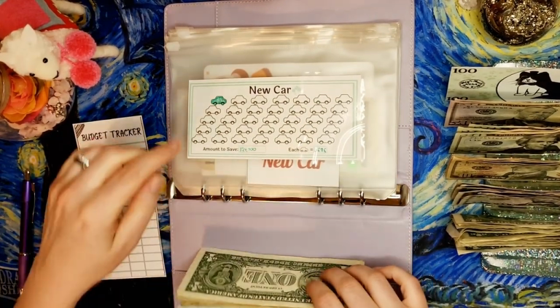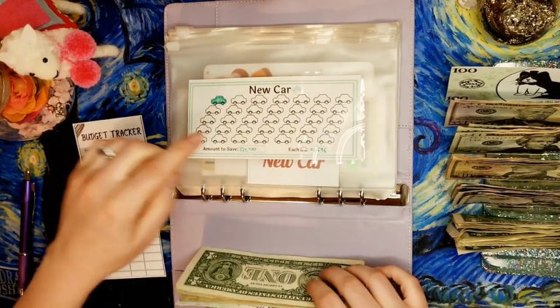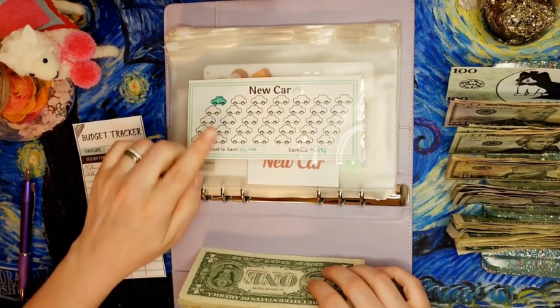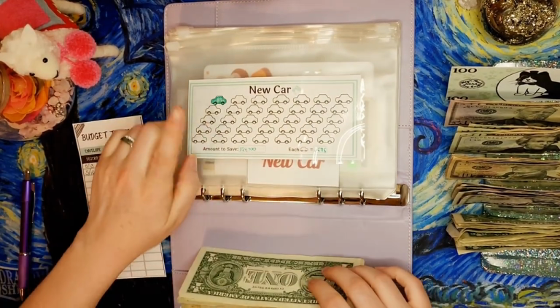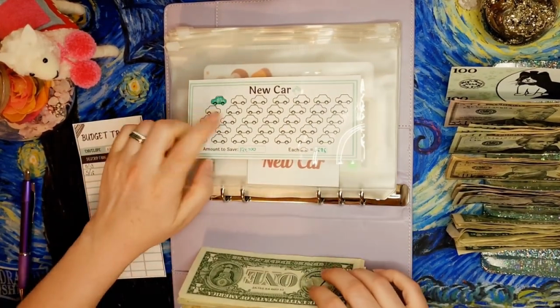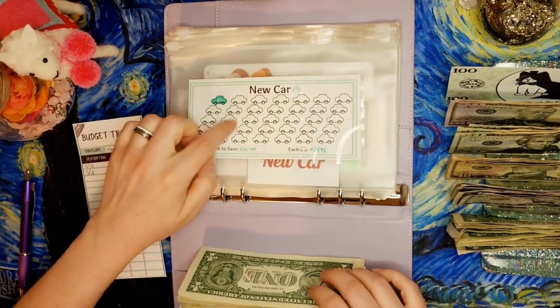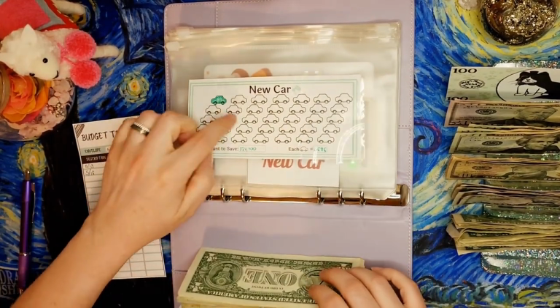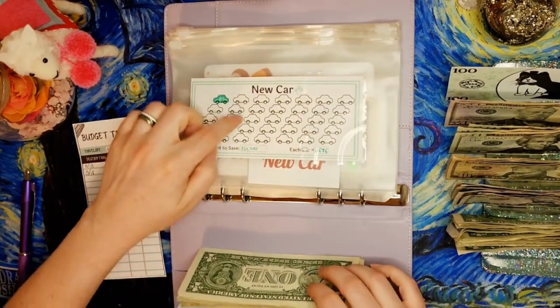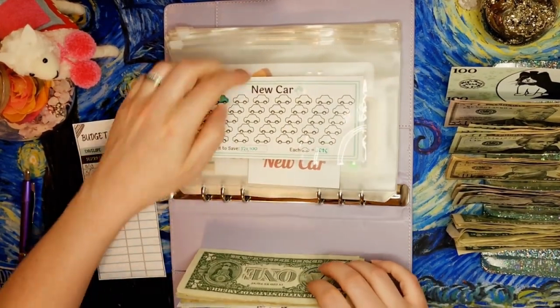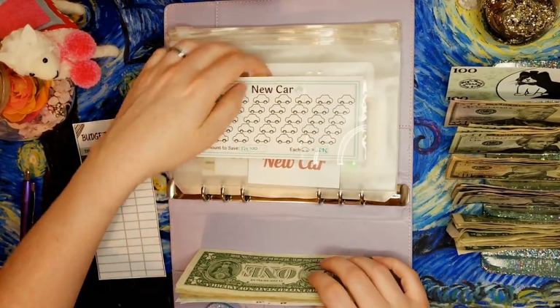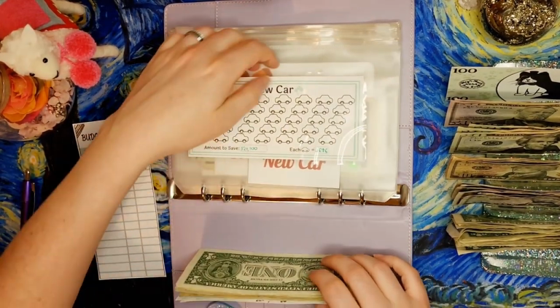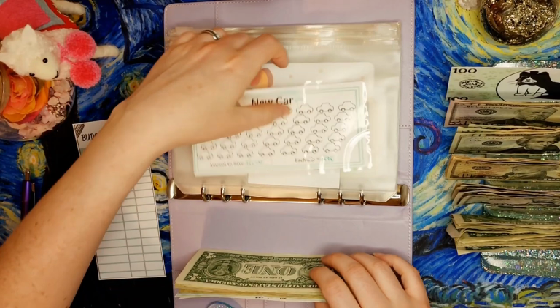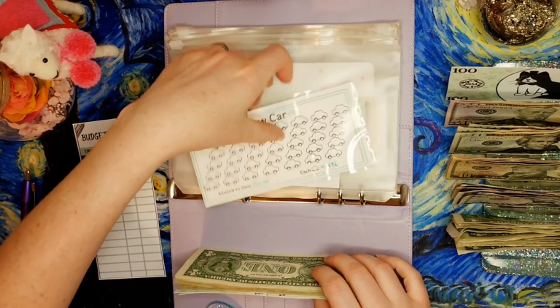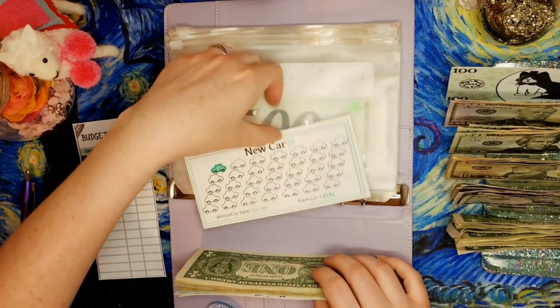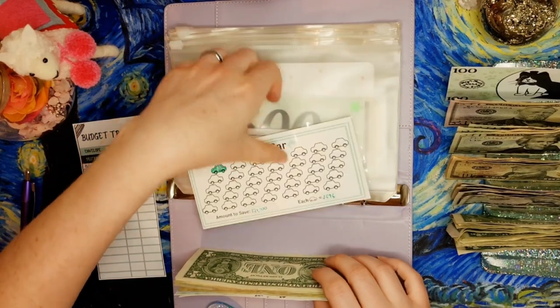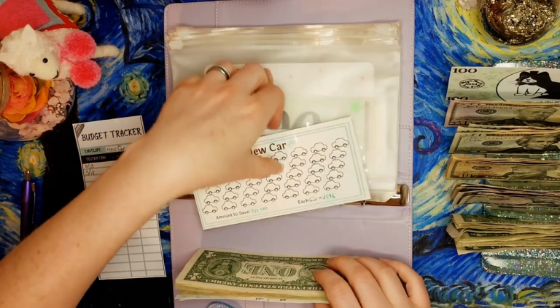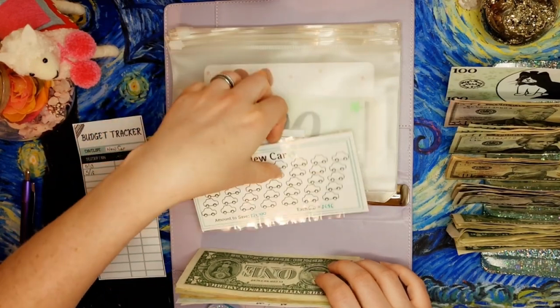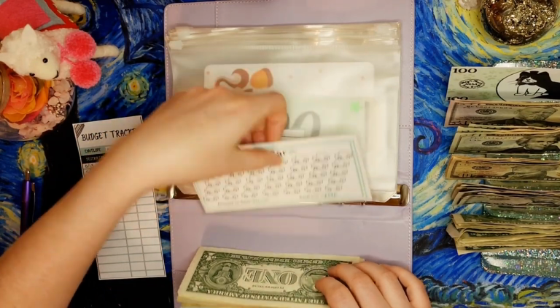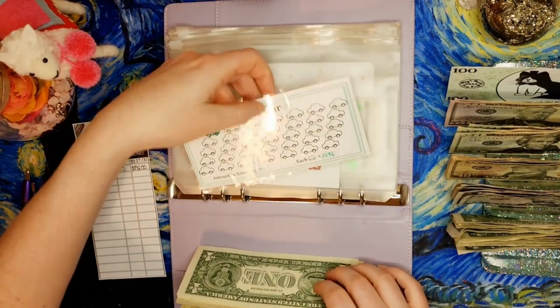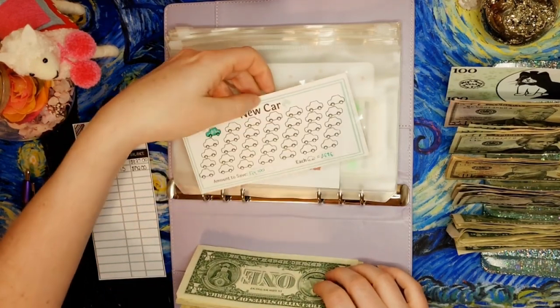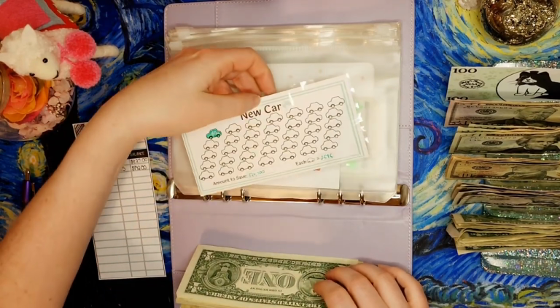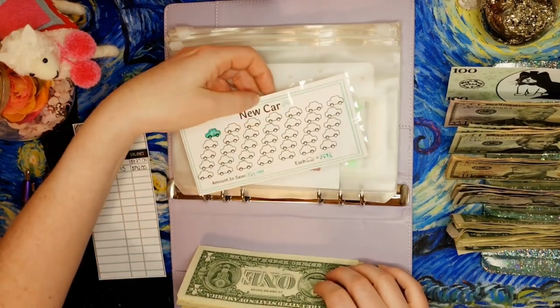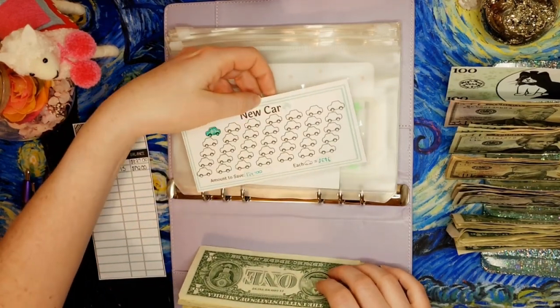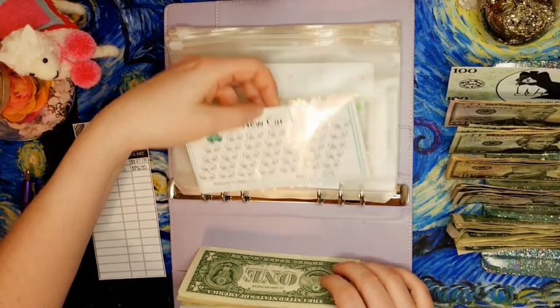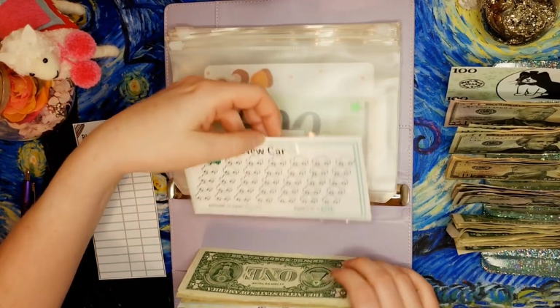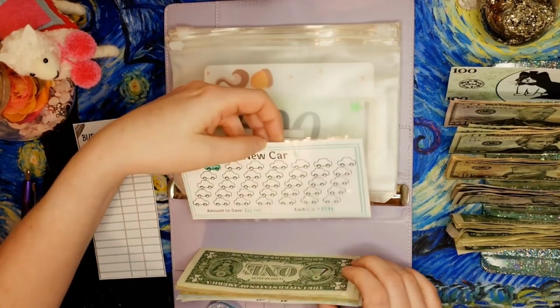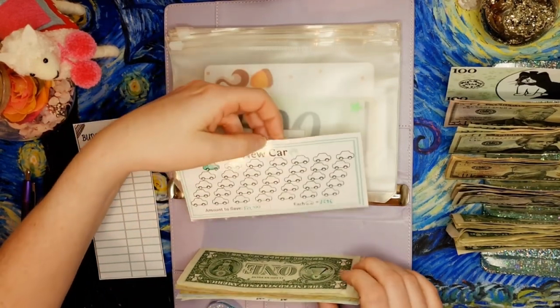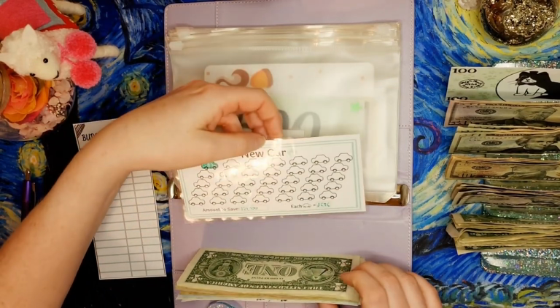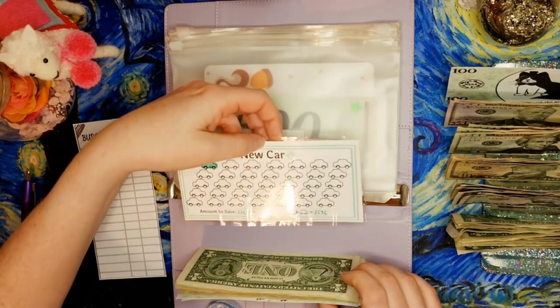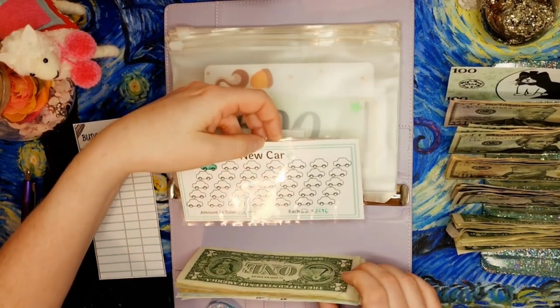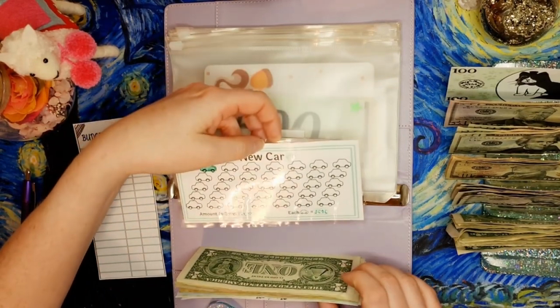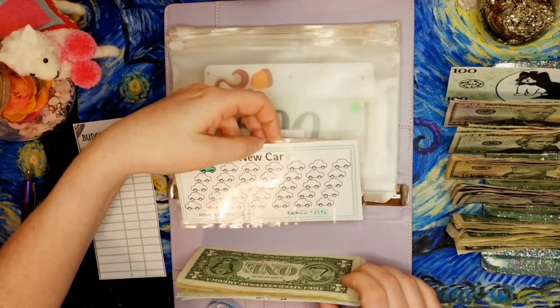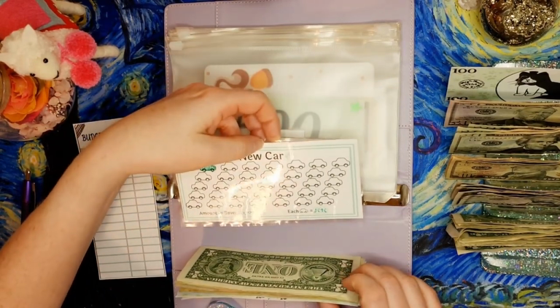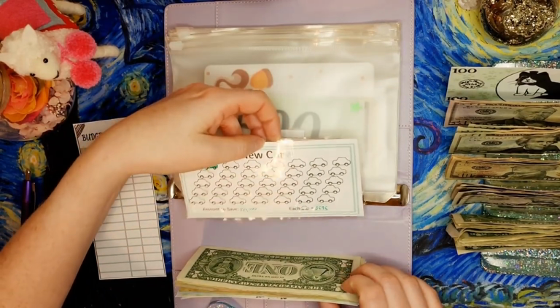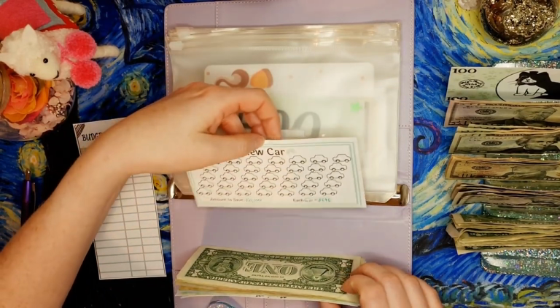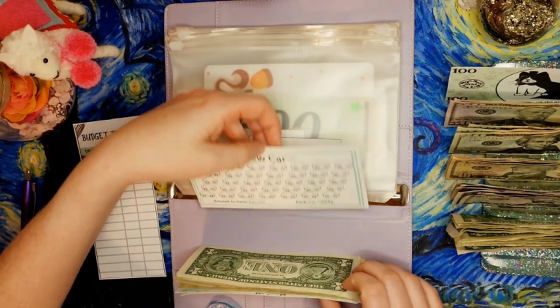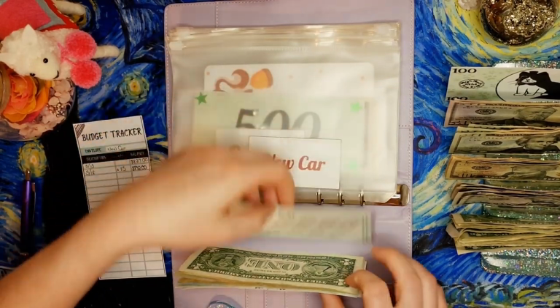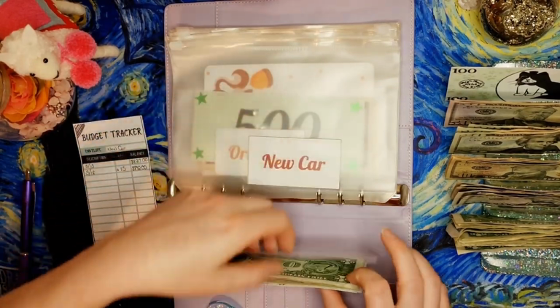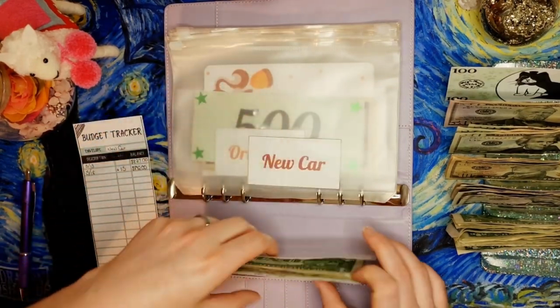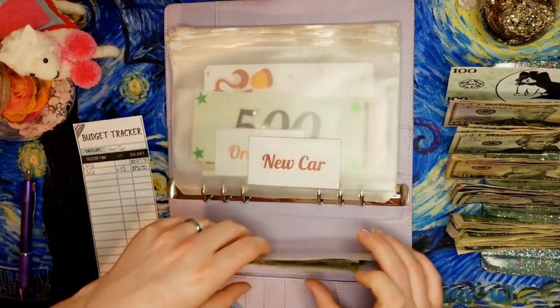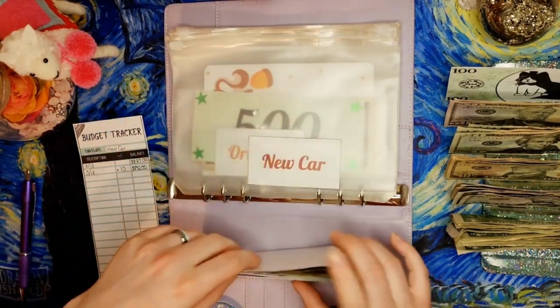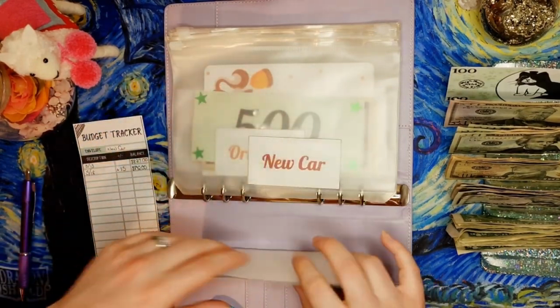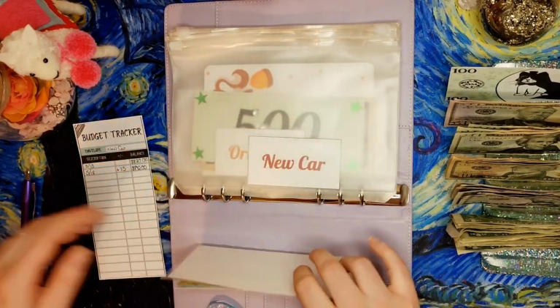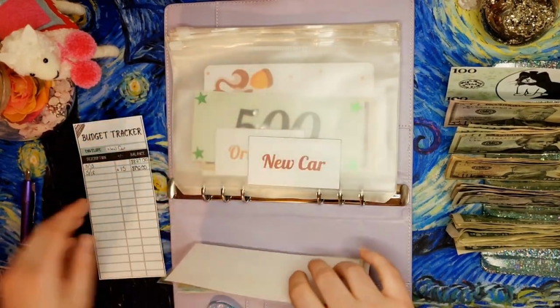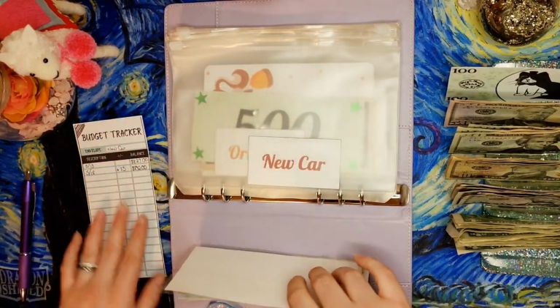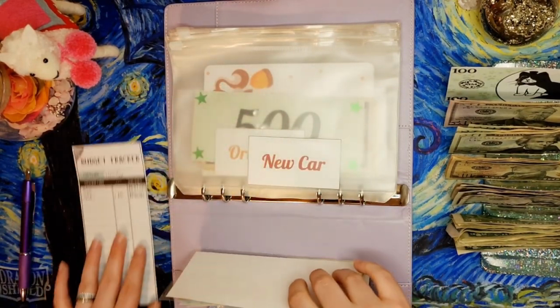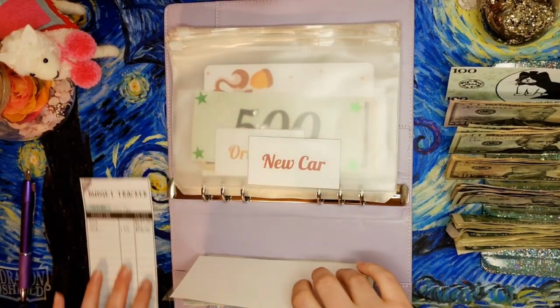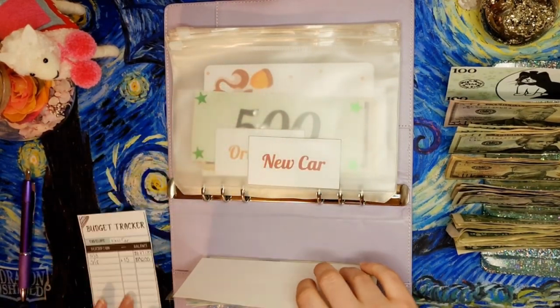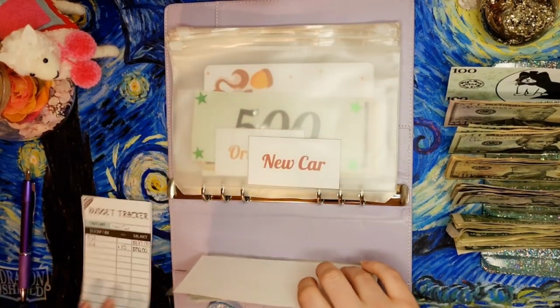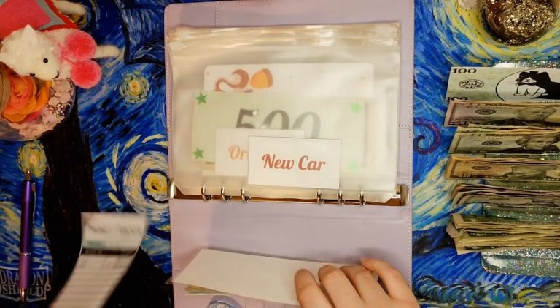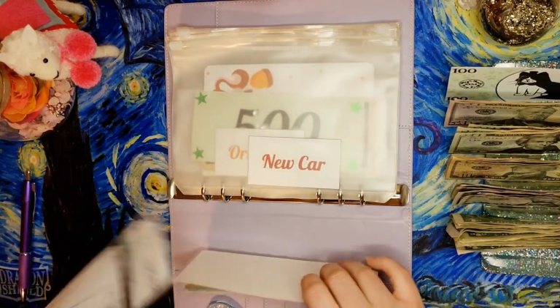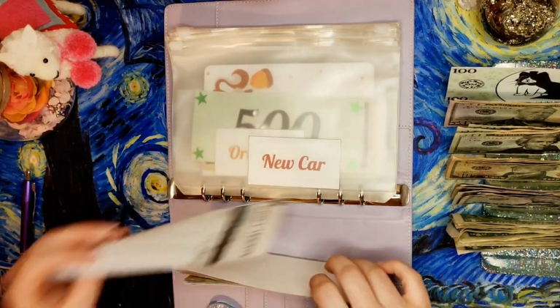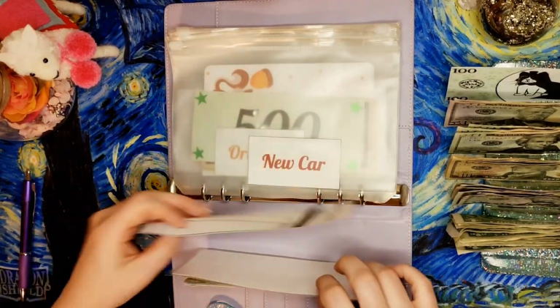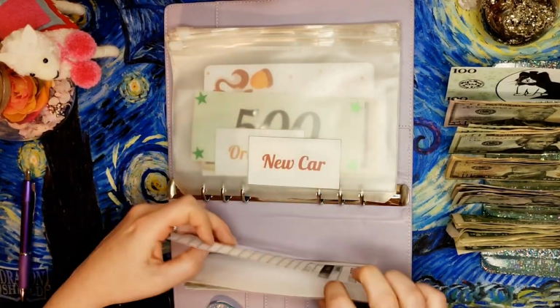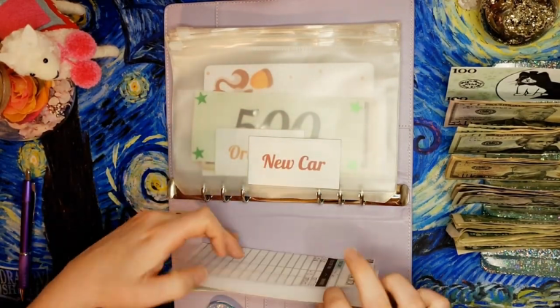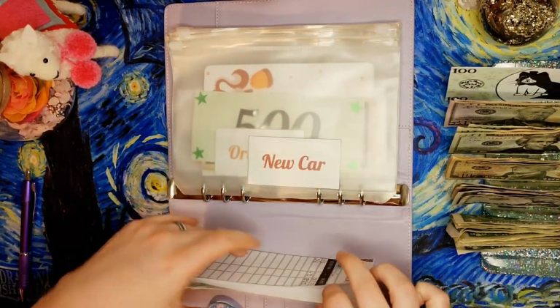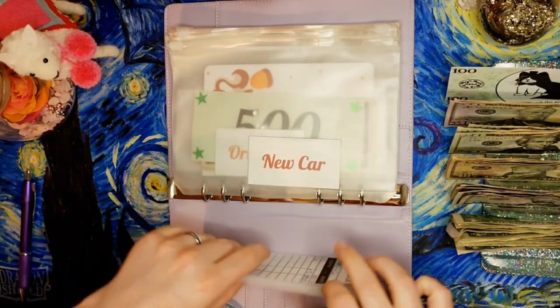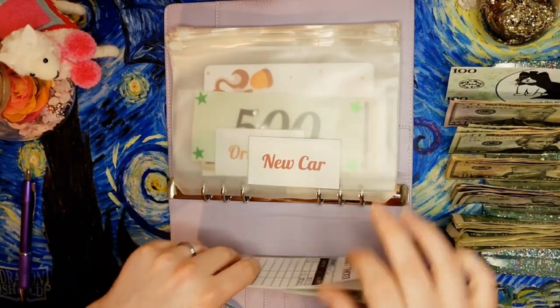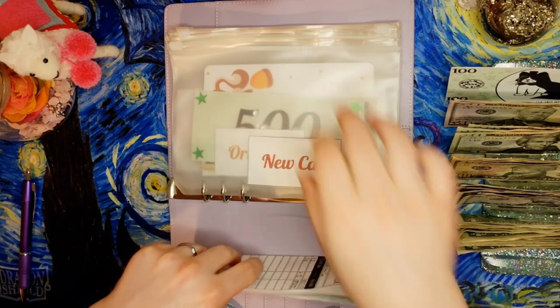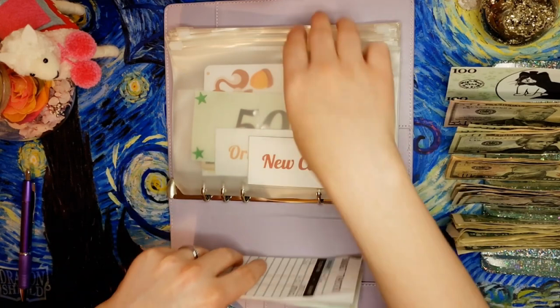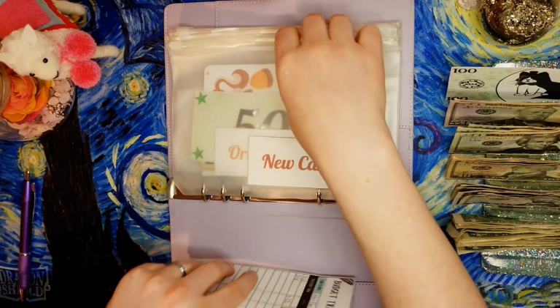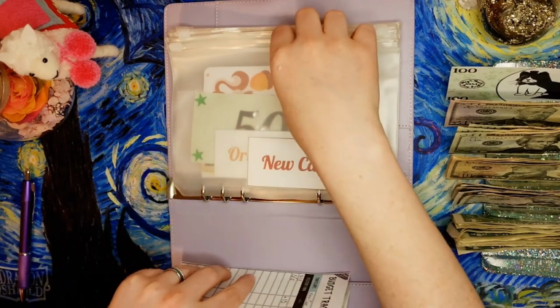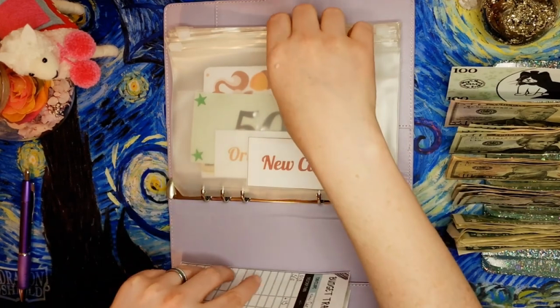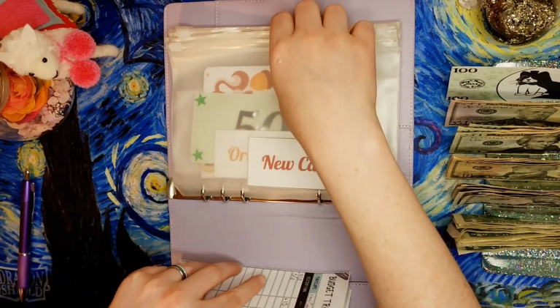We can't color that in until we get to $1,300 something, so we'll wait on that.